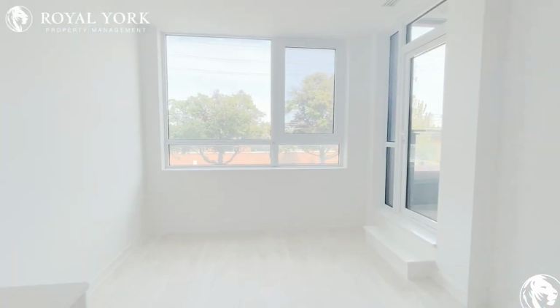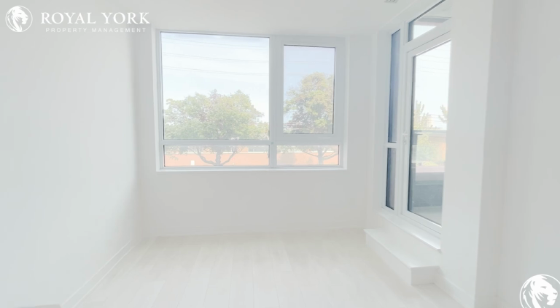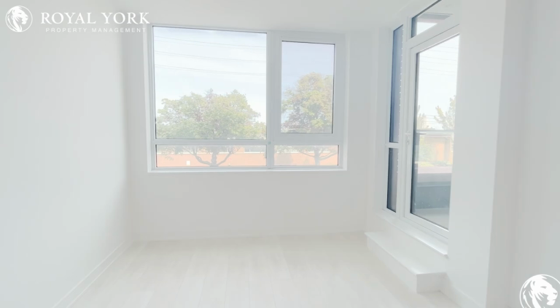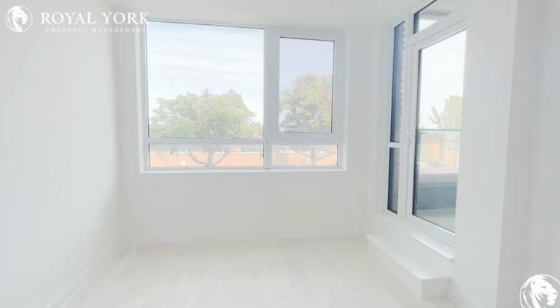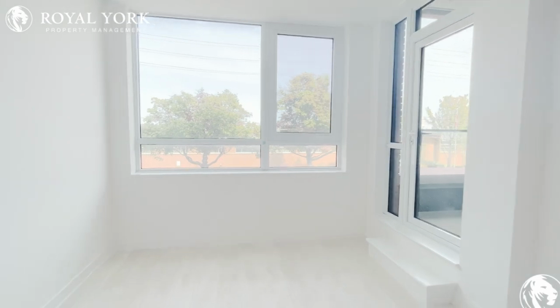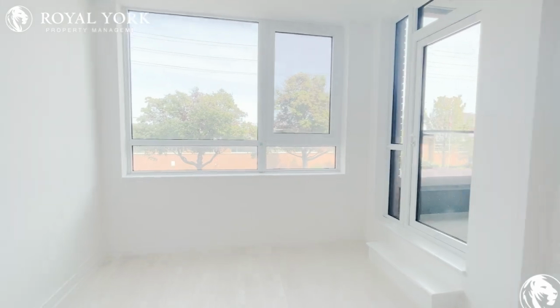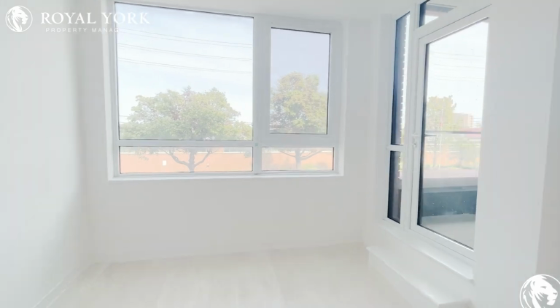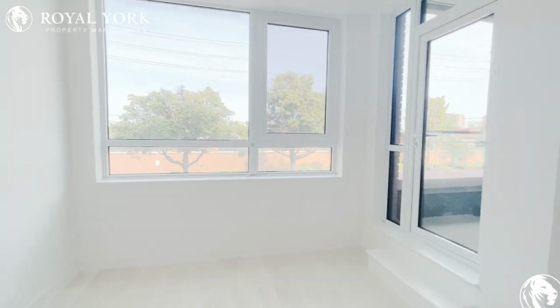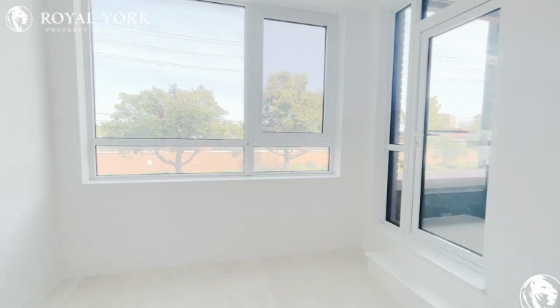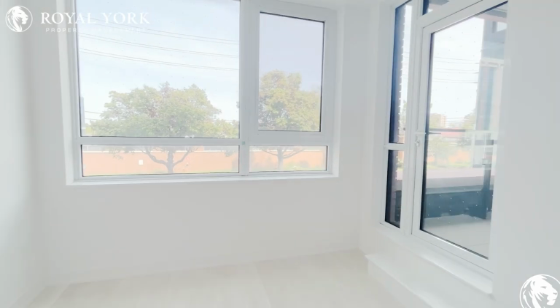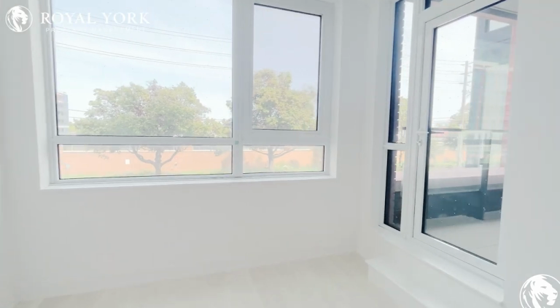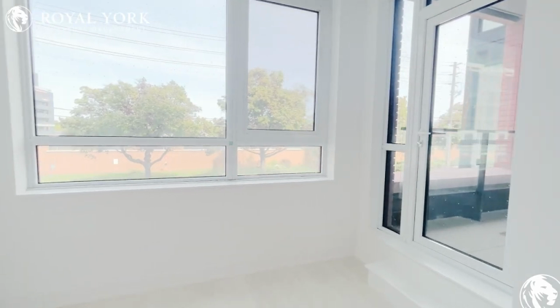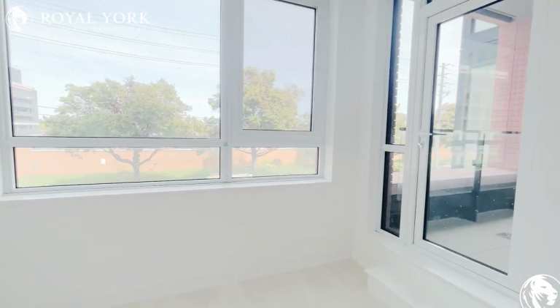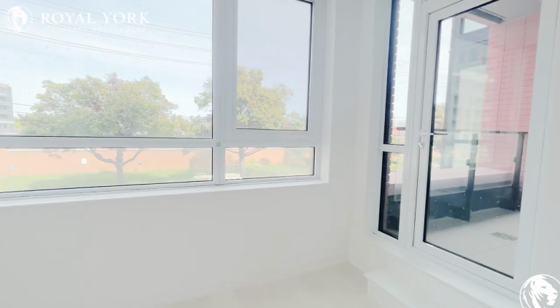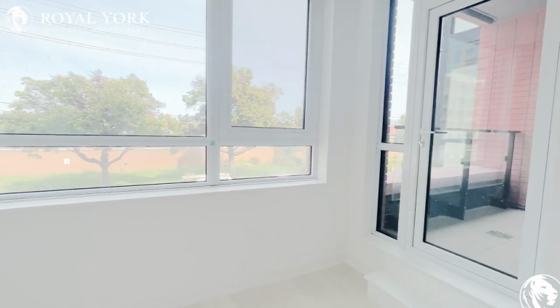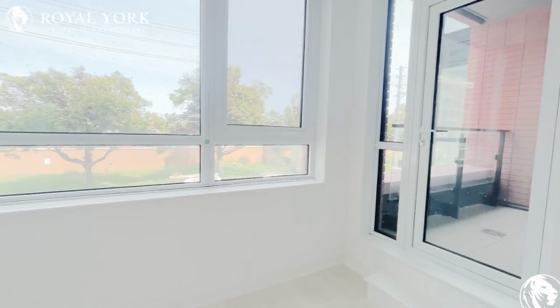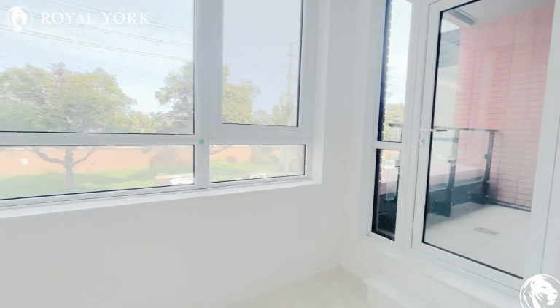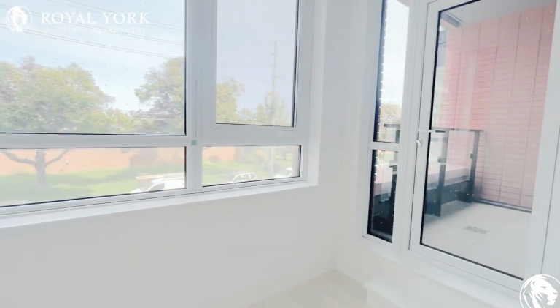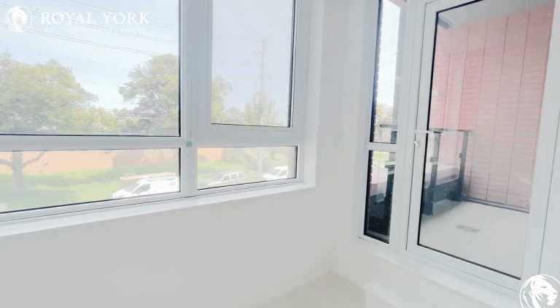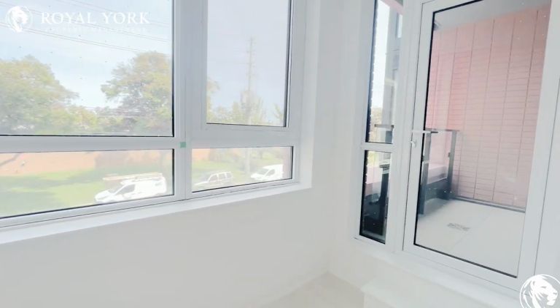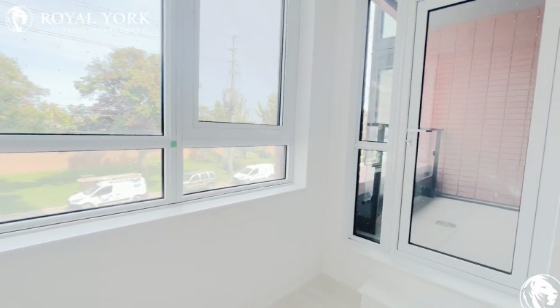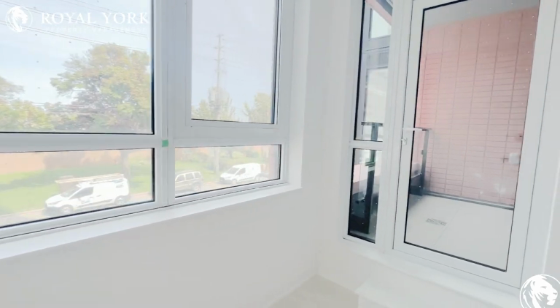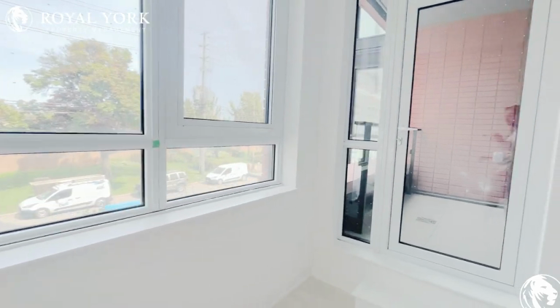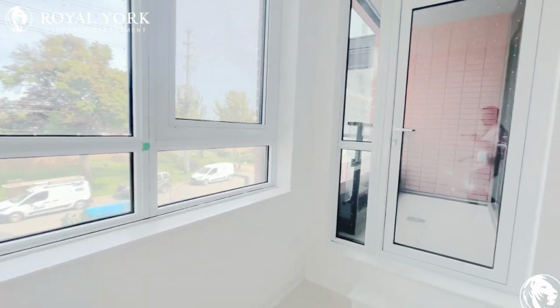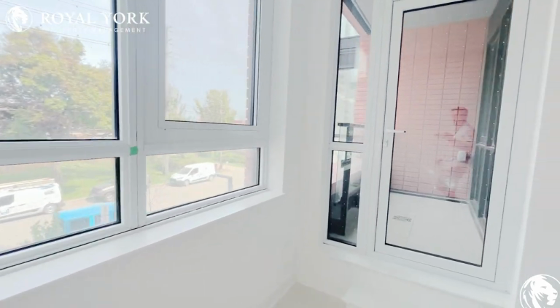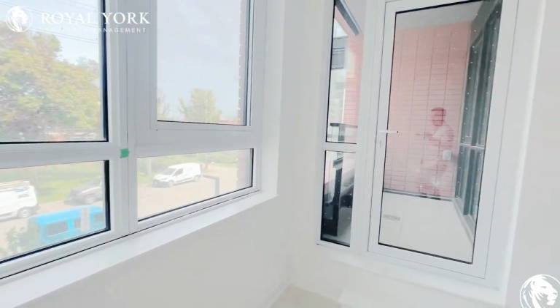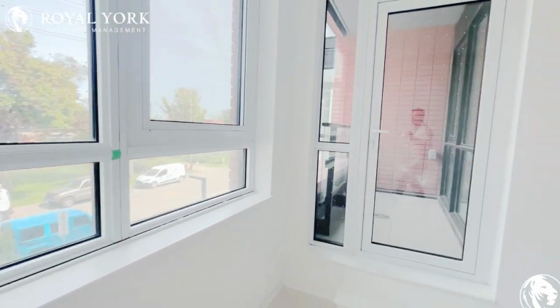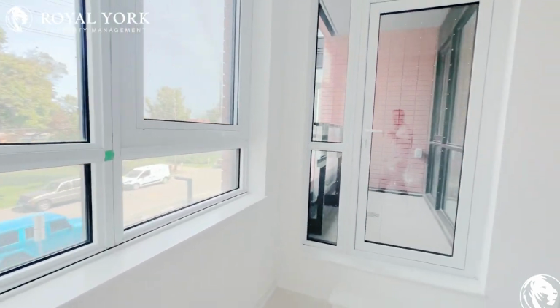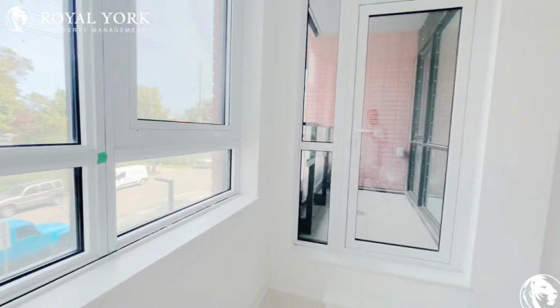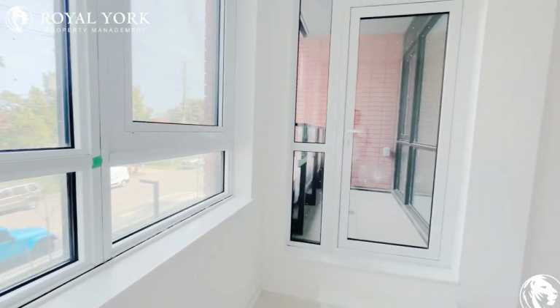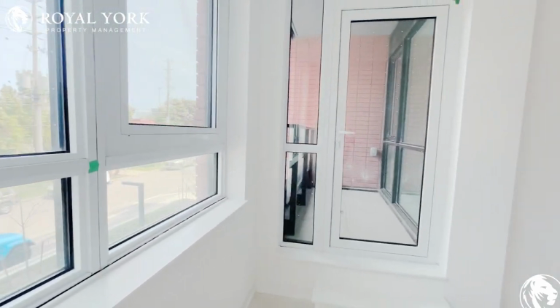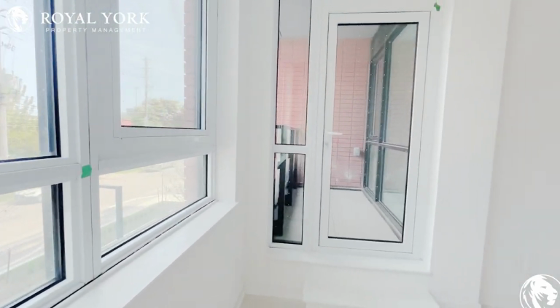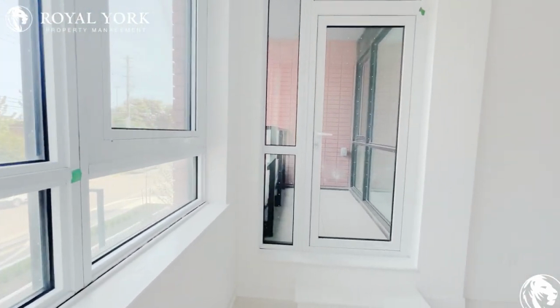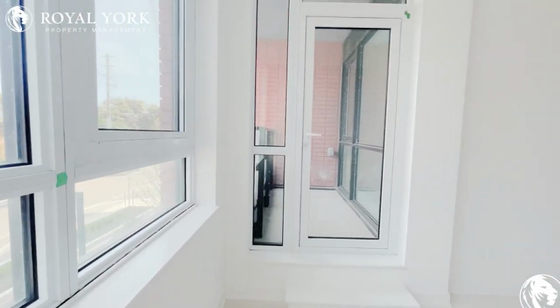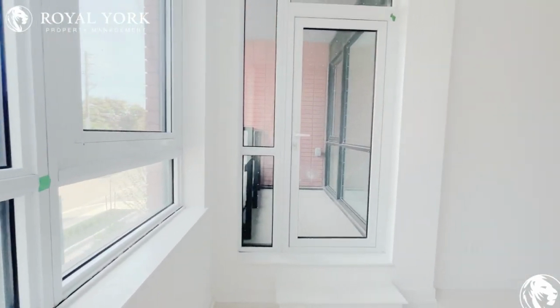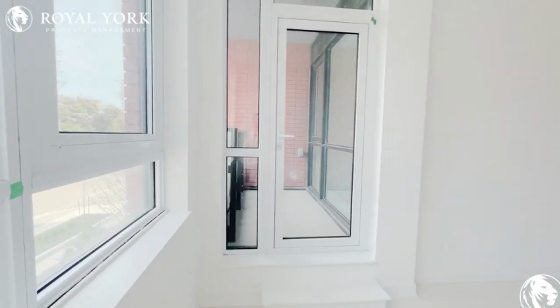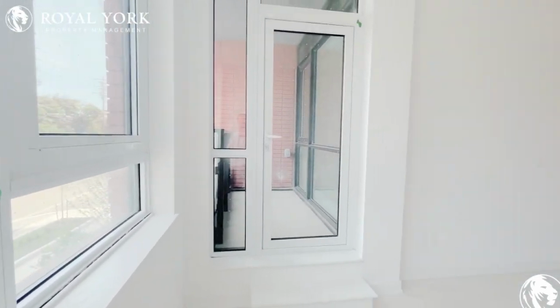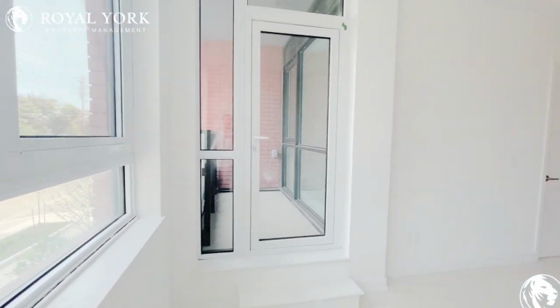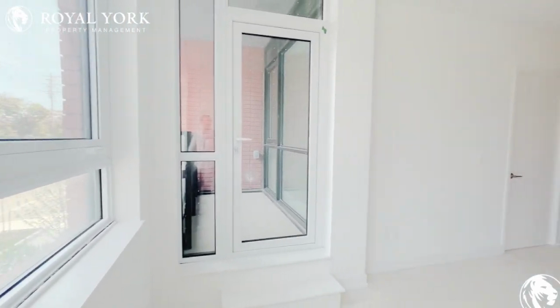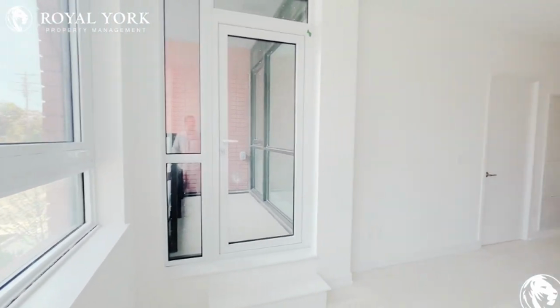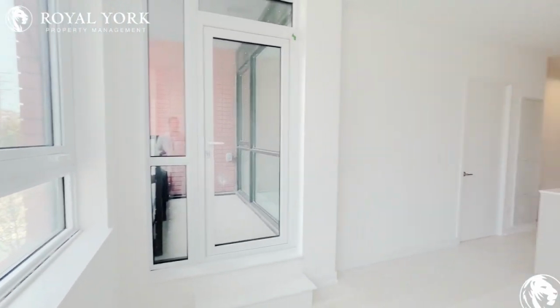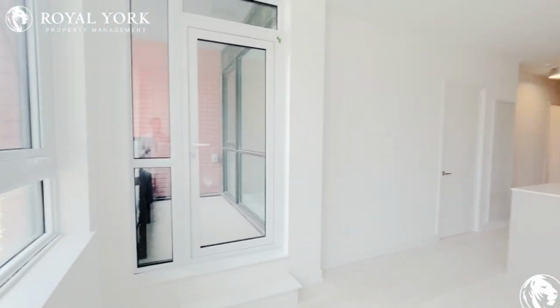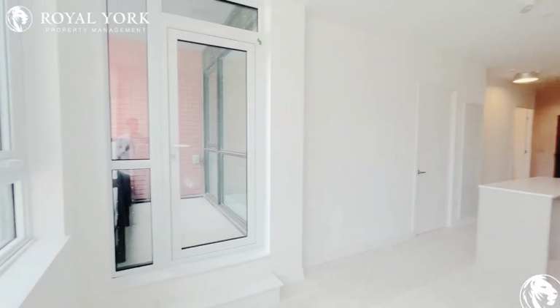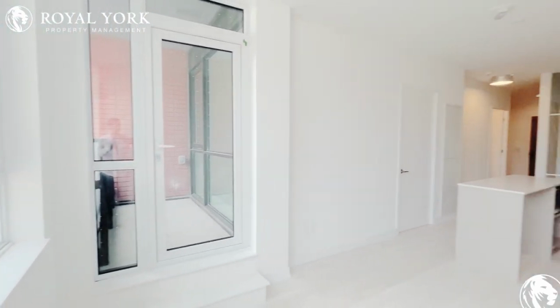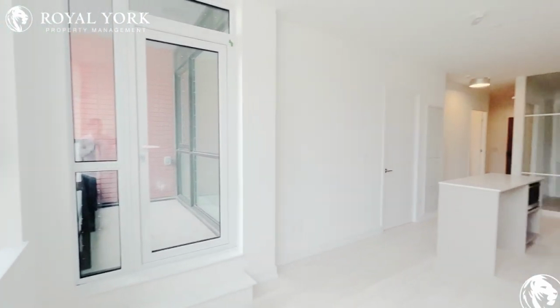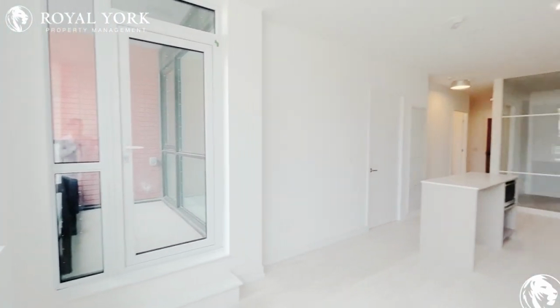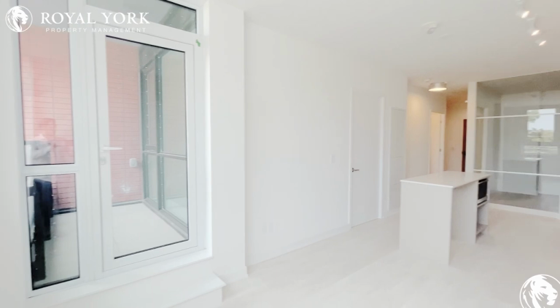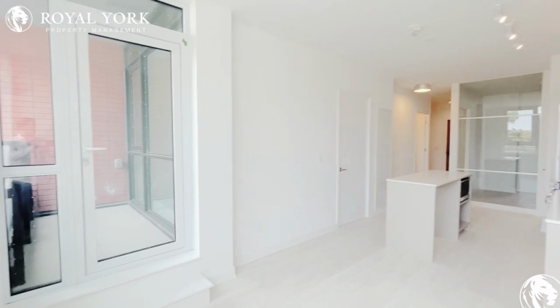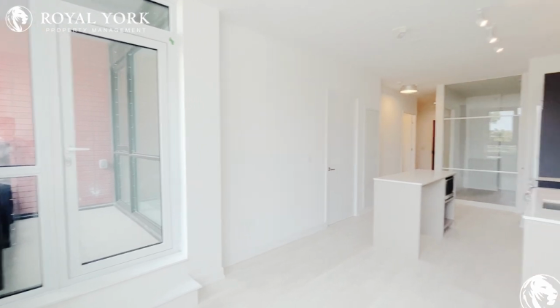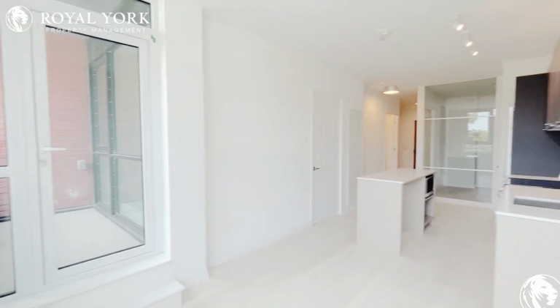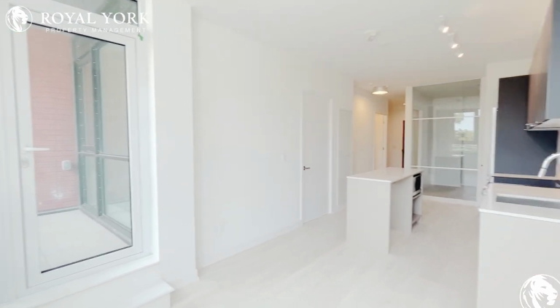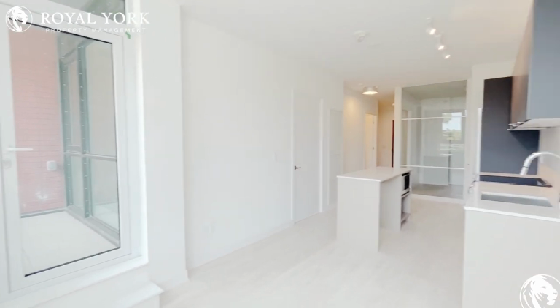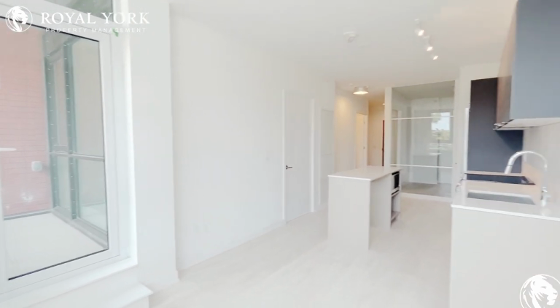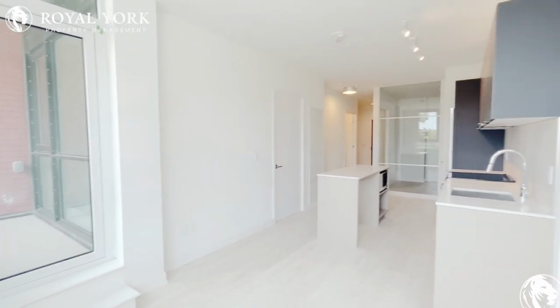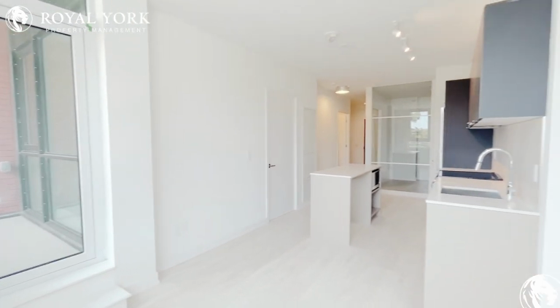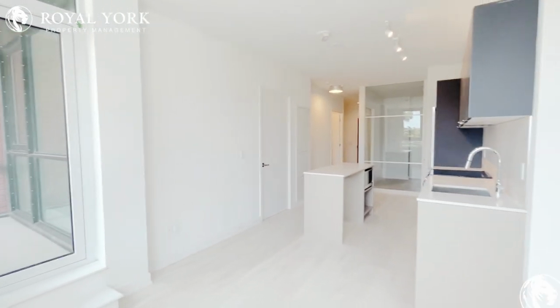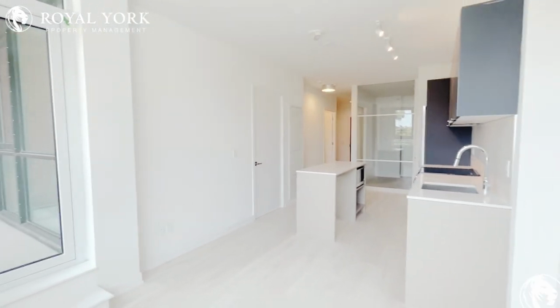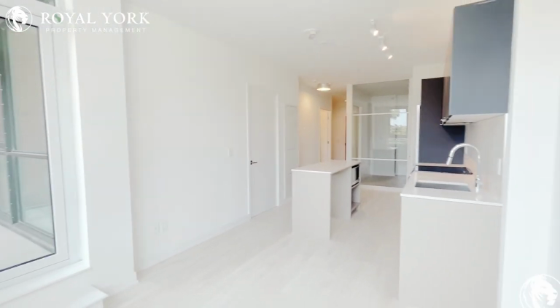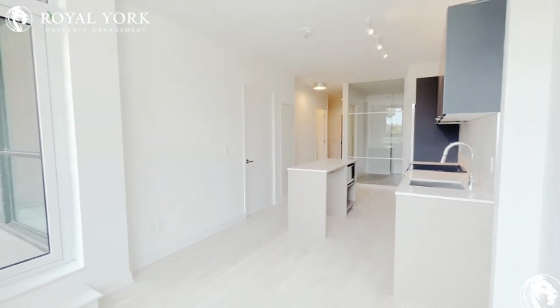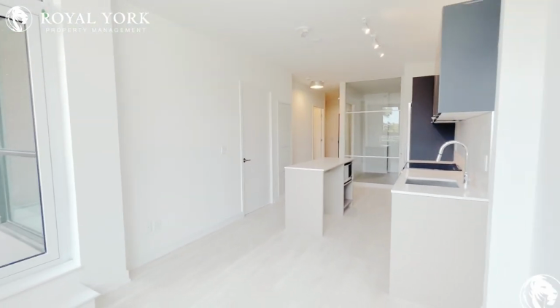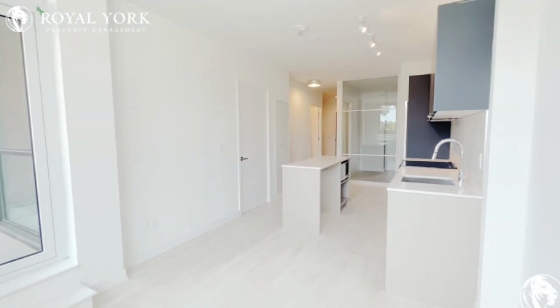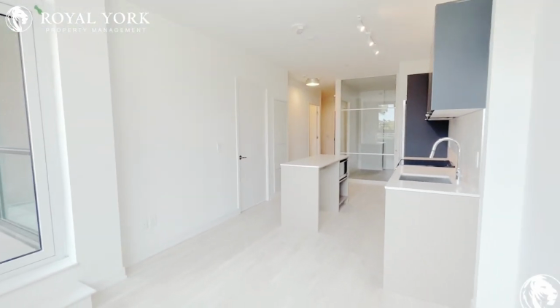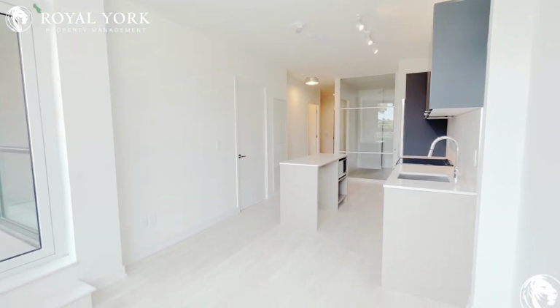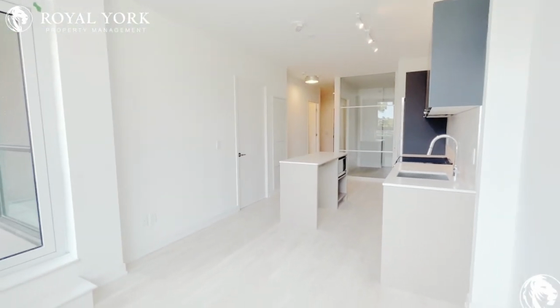This is the living area and the balcony. Lots of sun in this unit.